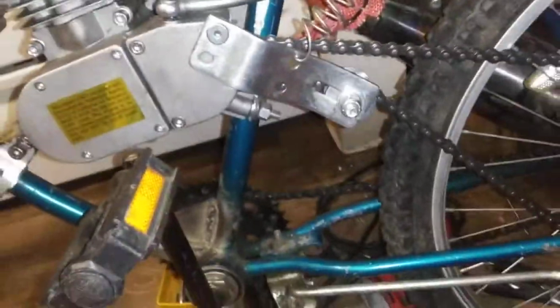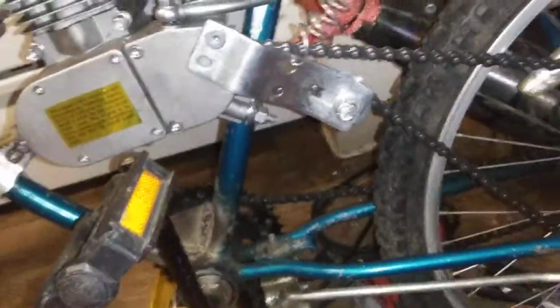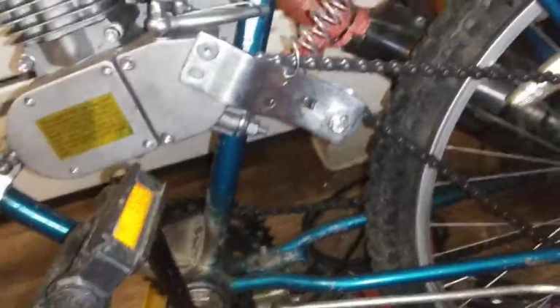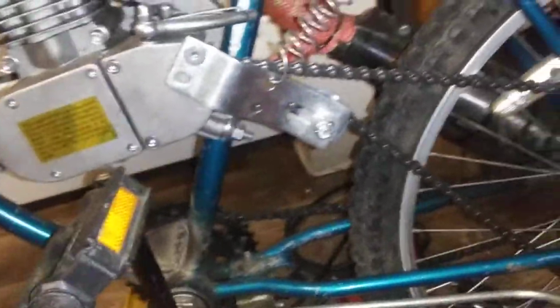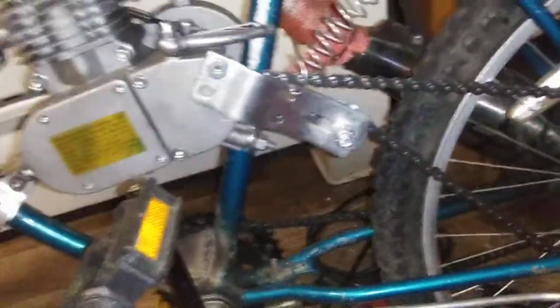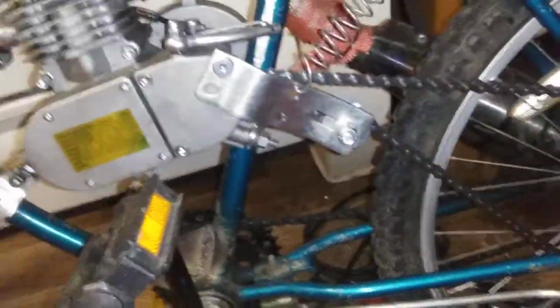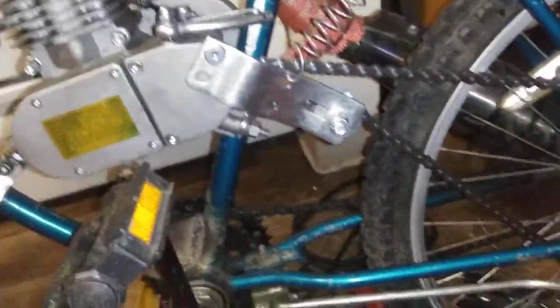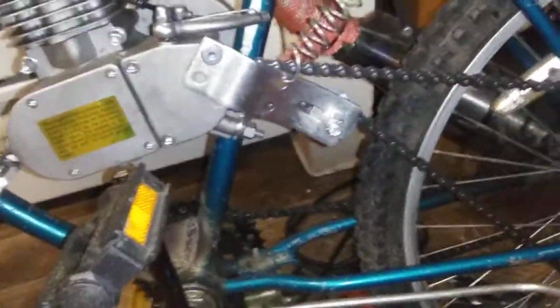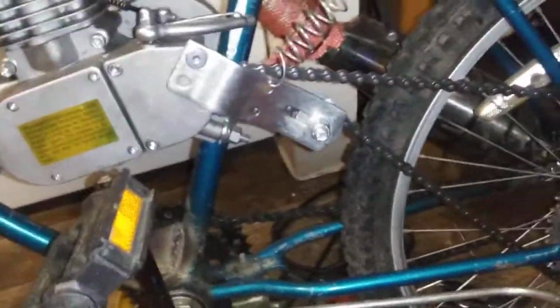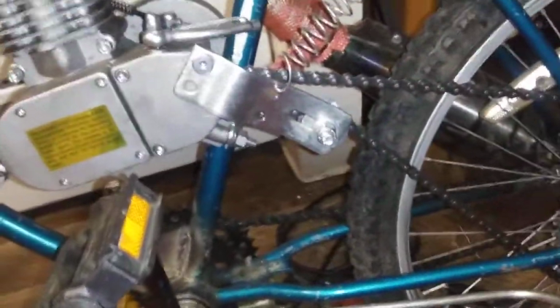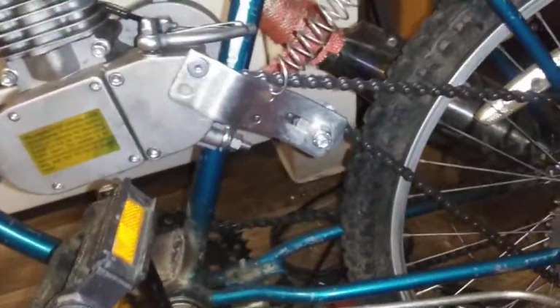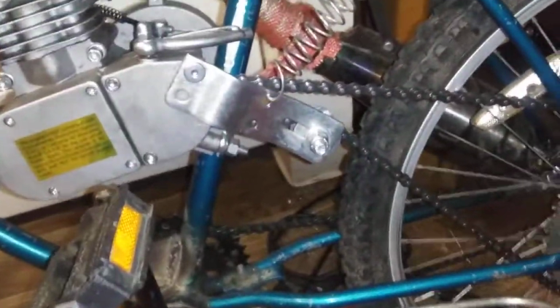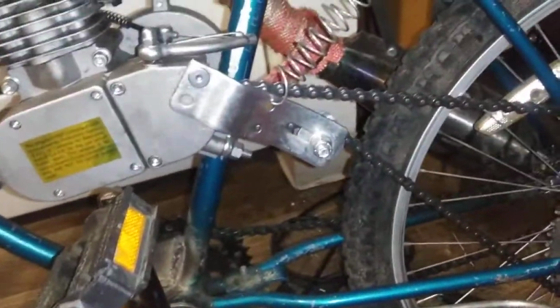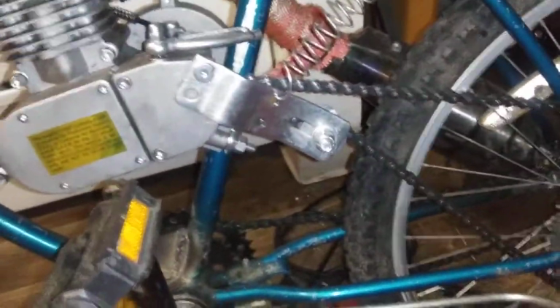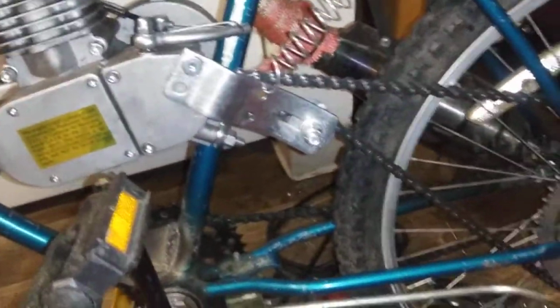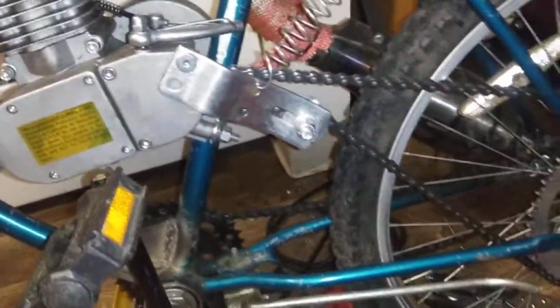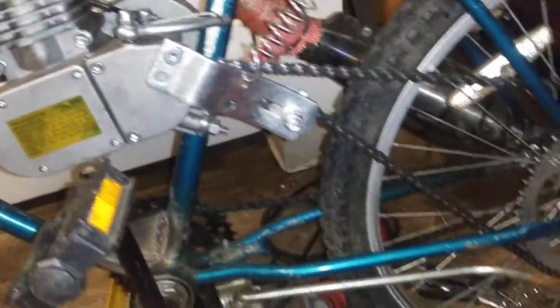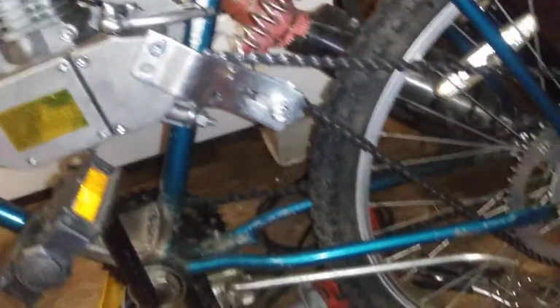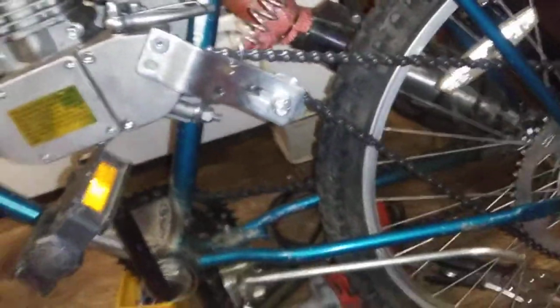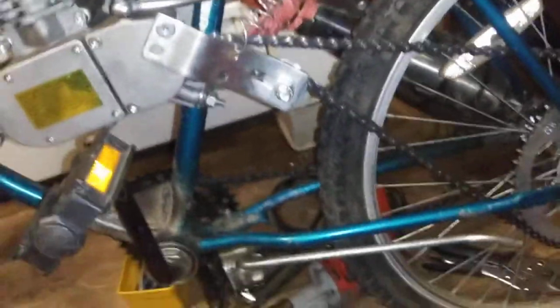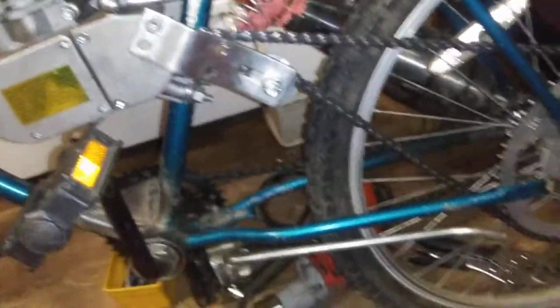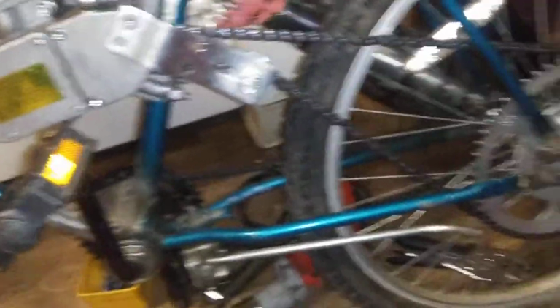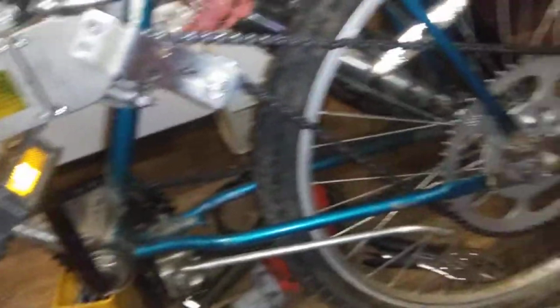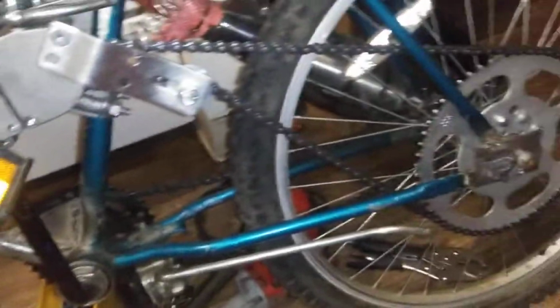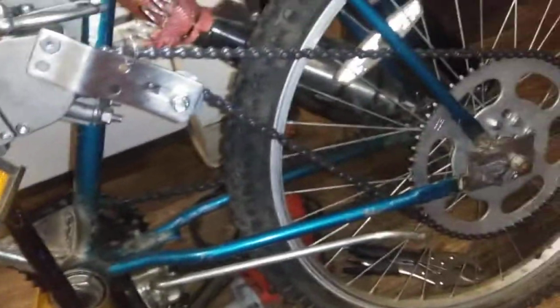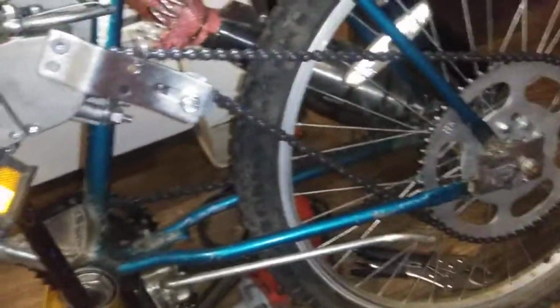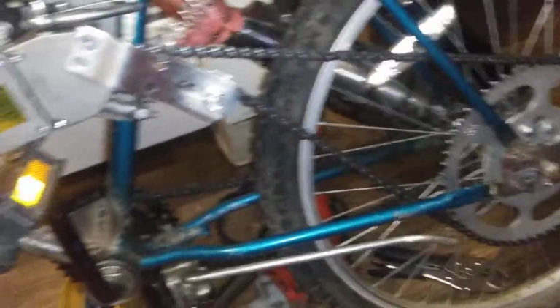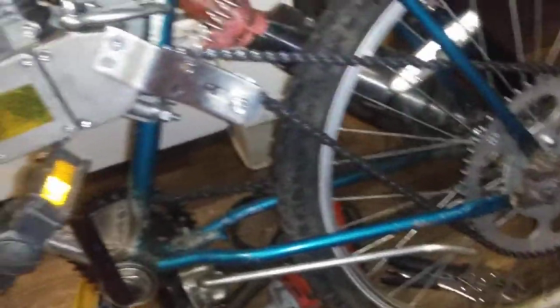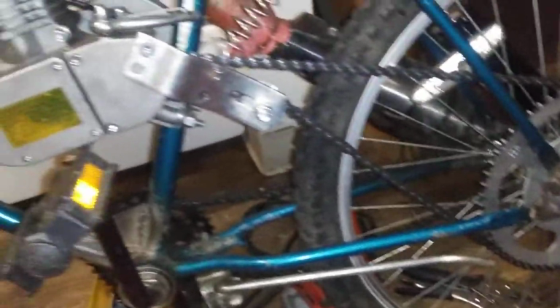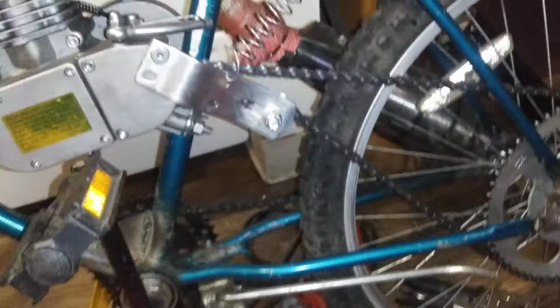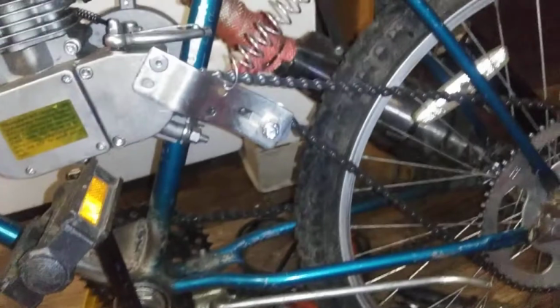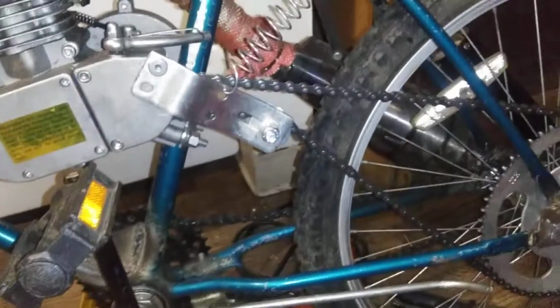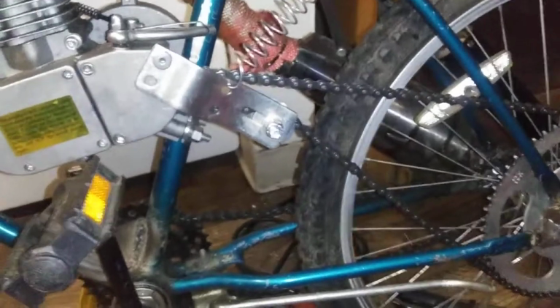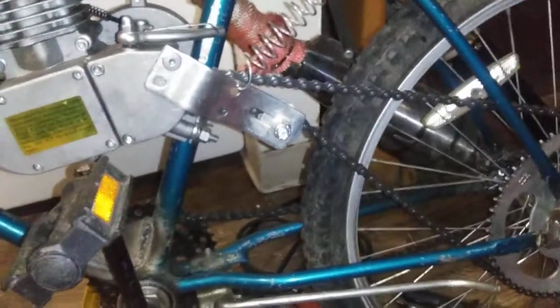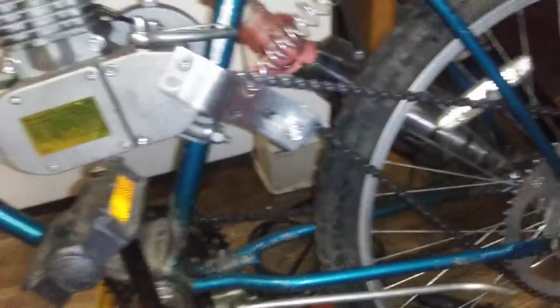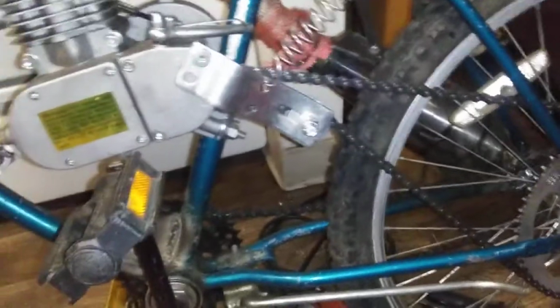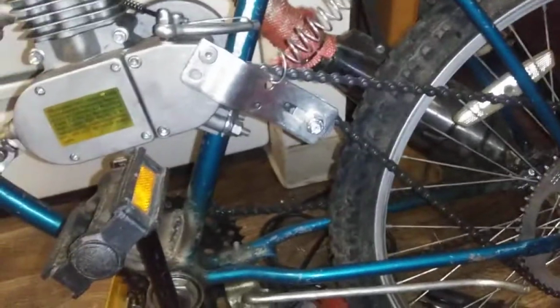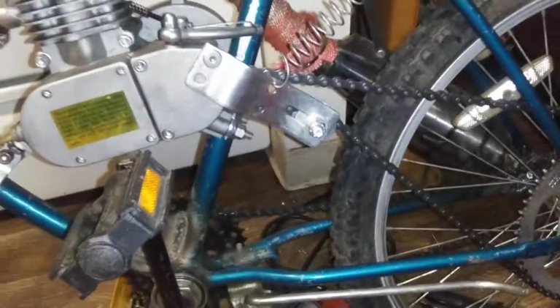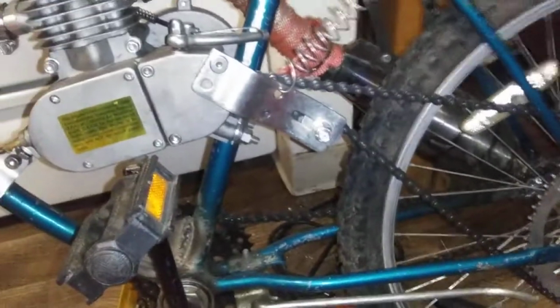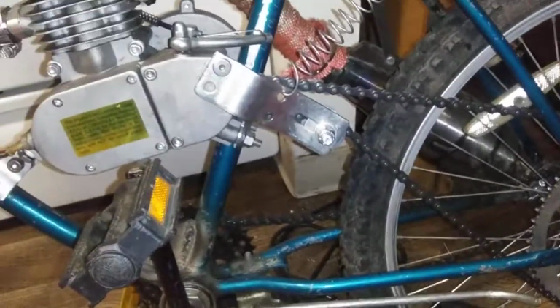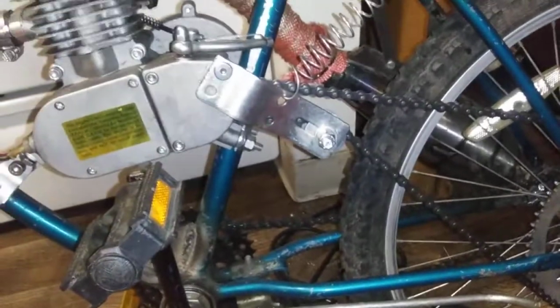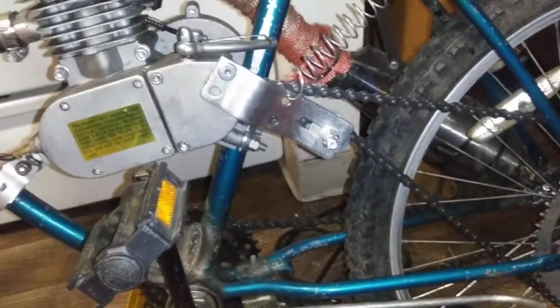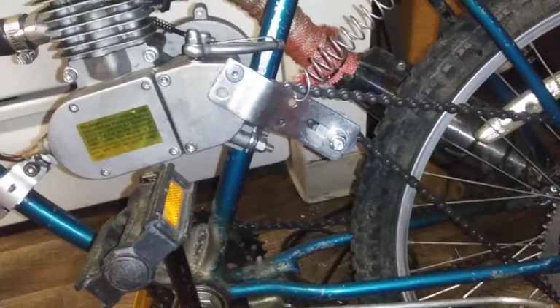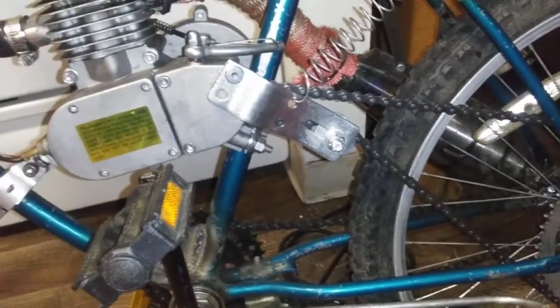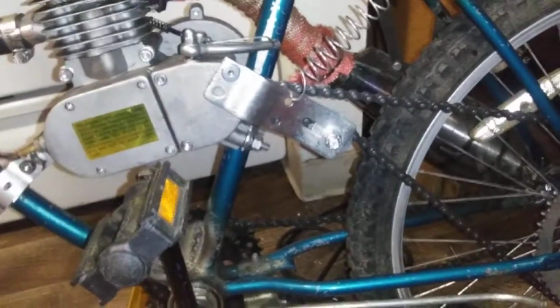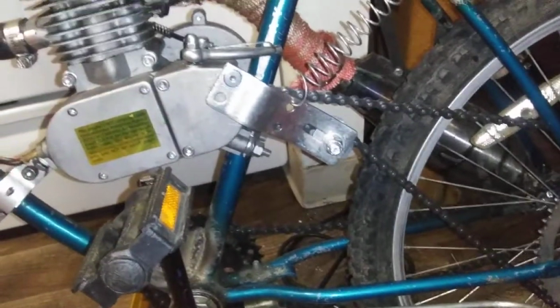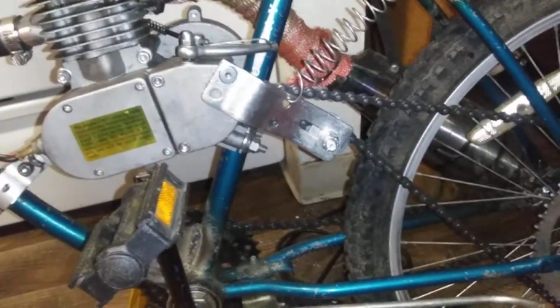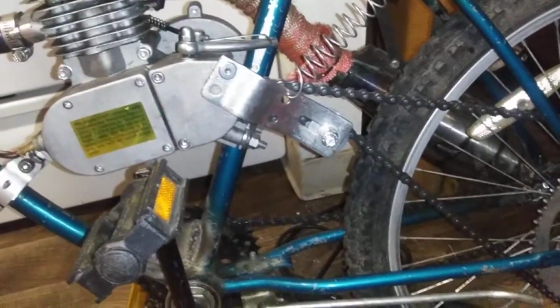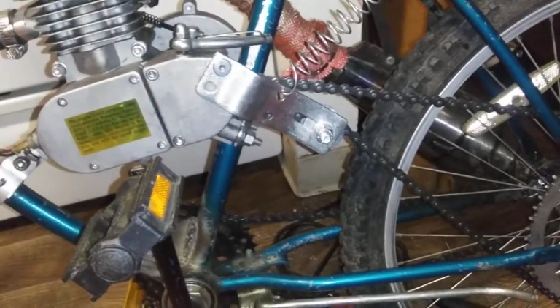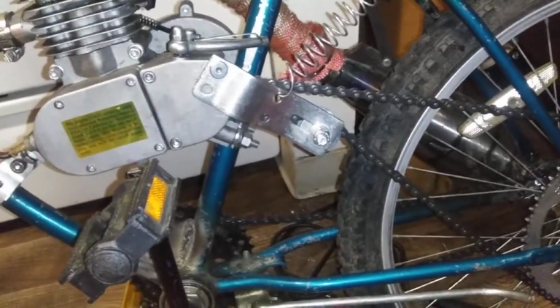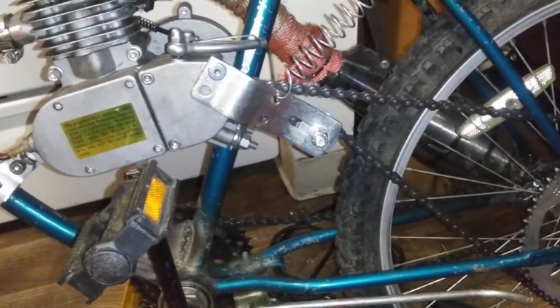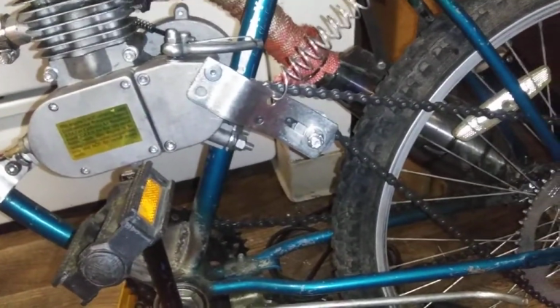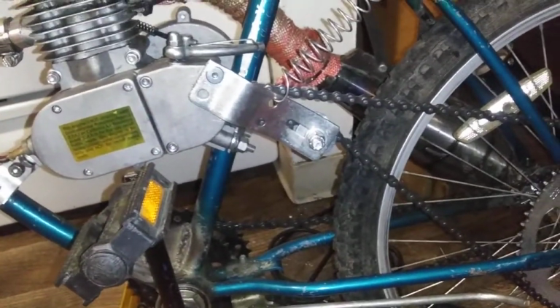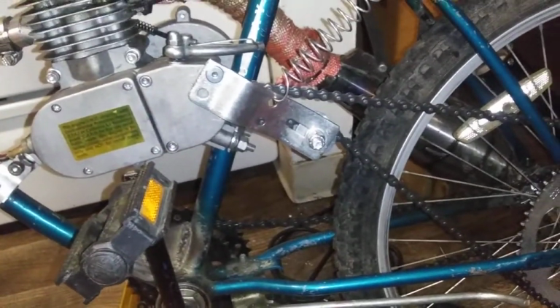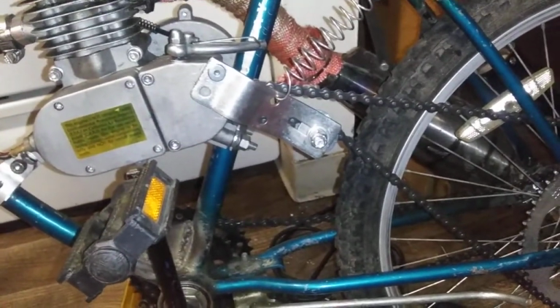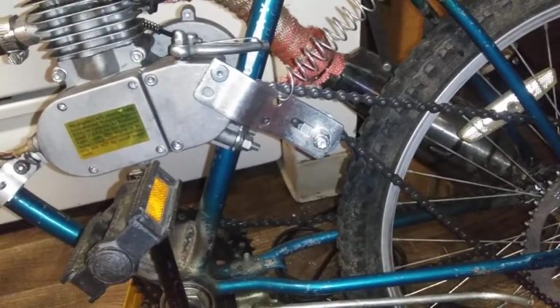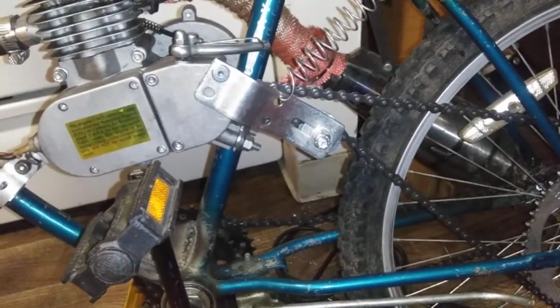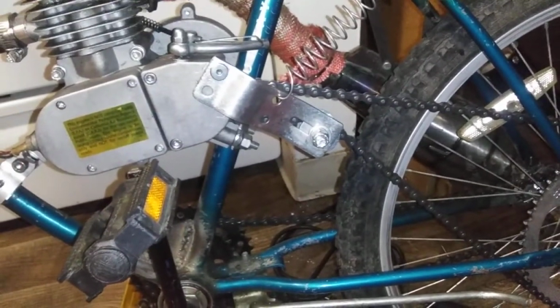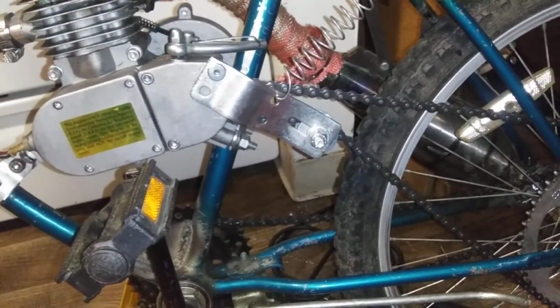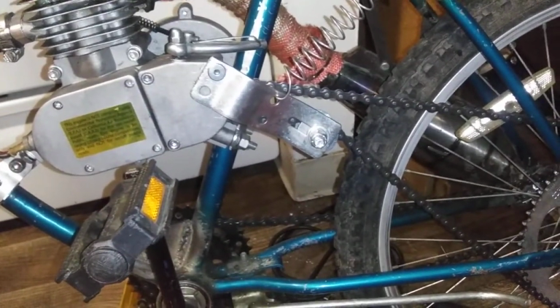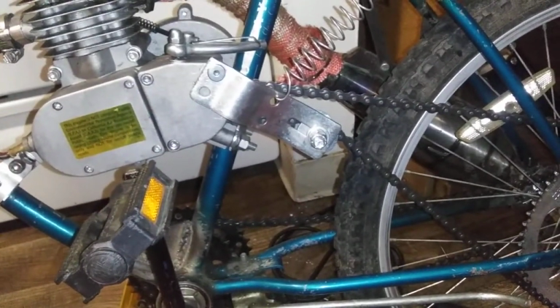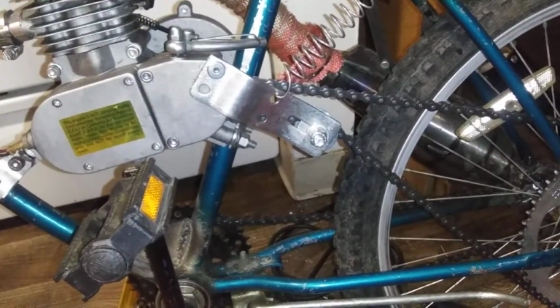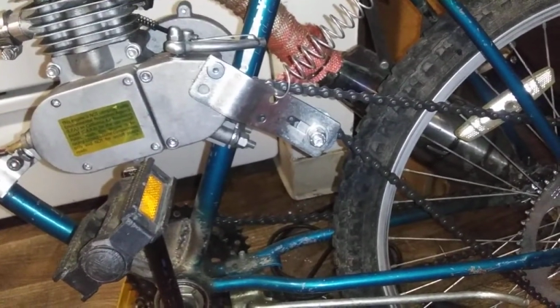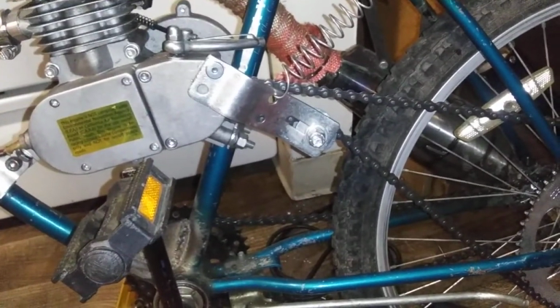How to make your own motorized bike chain tensioner. Thanks for watching, later.